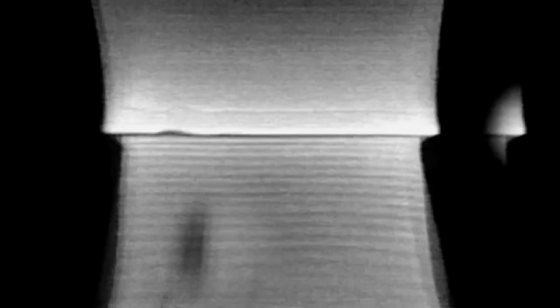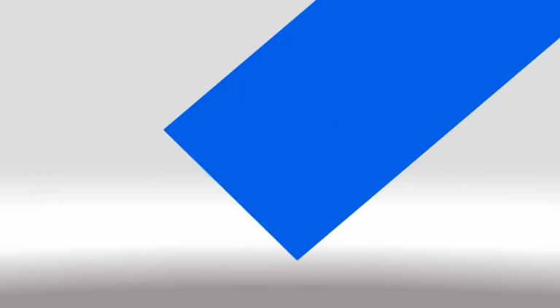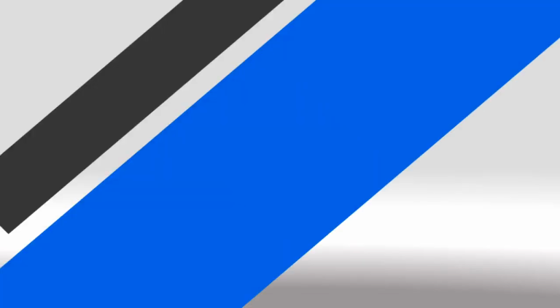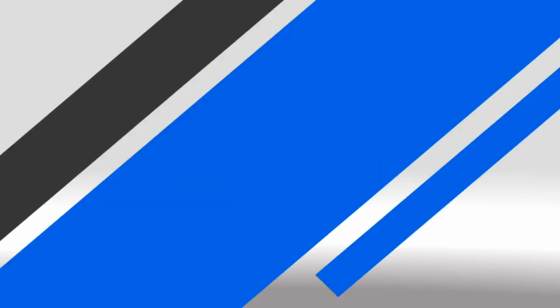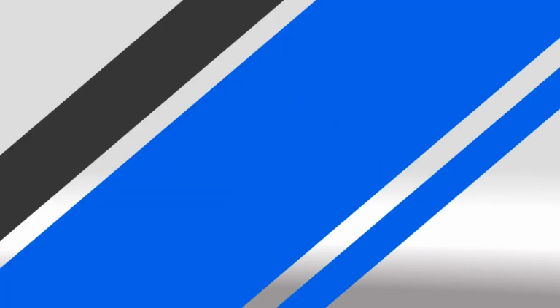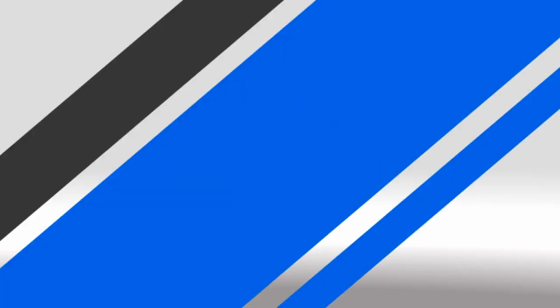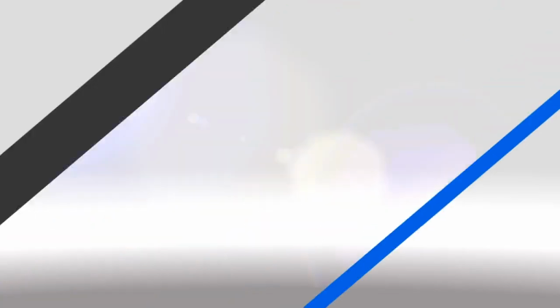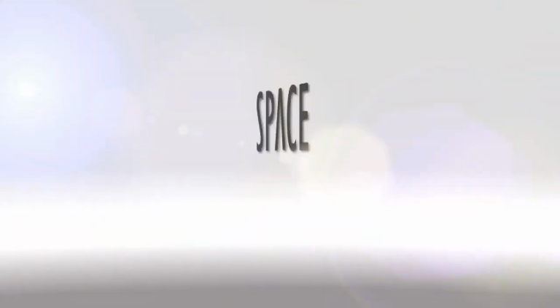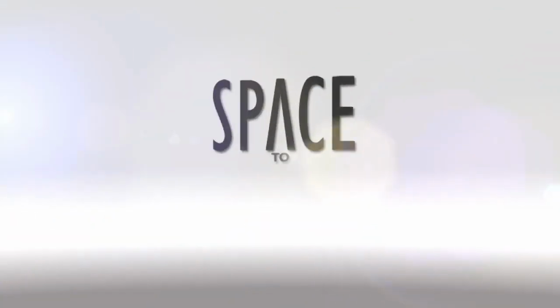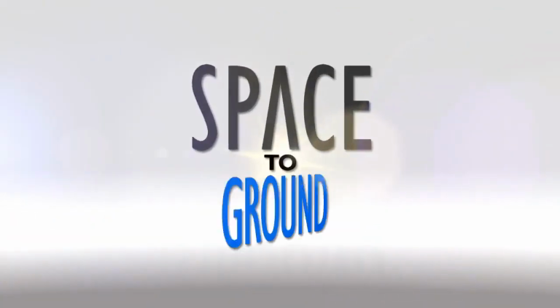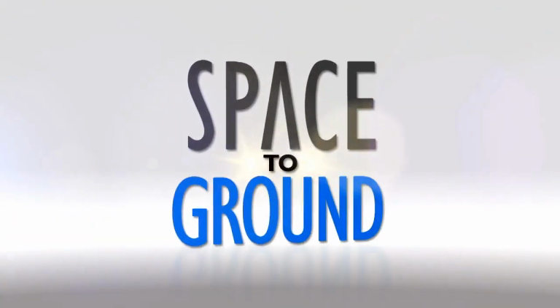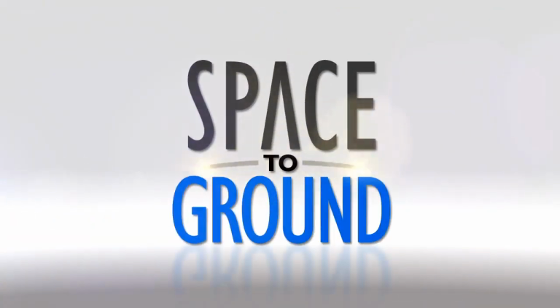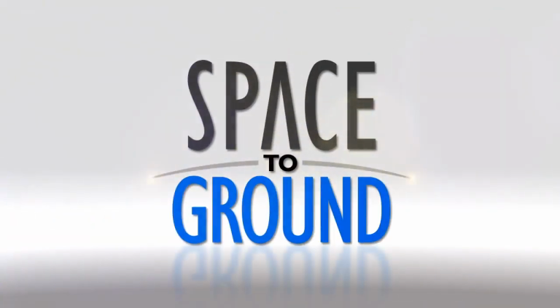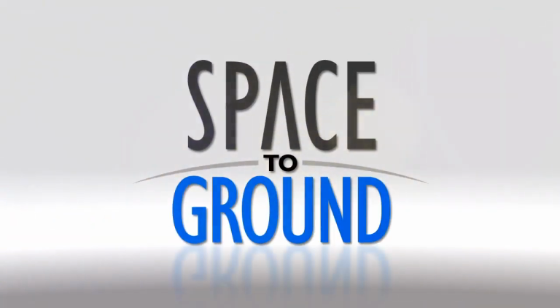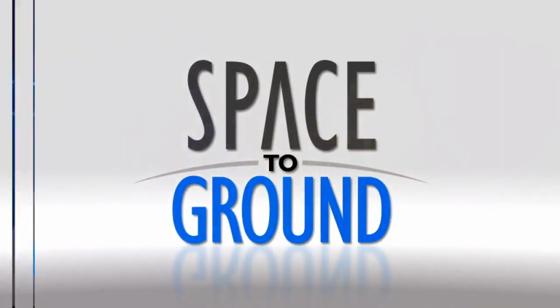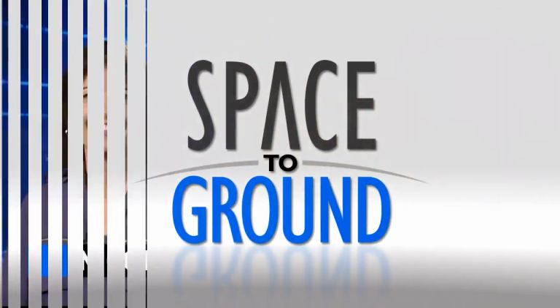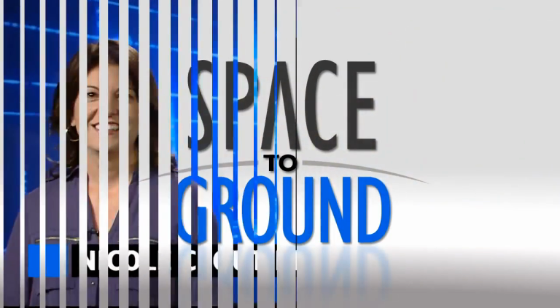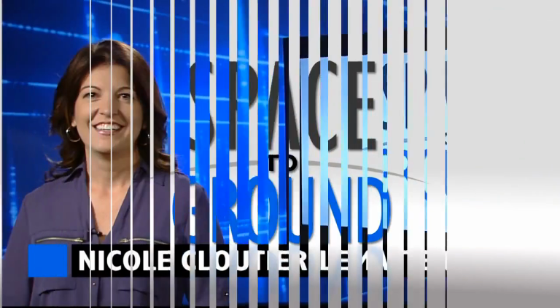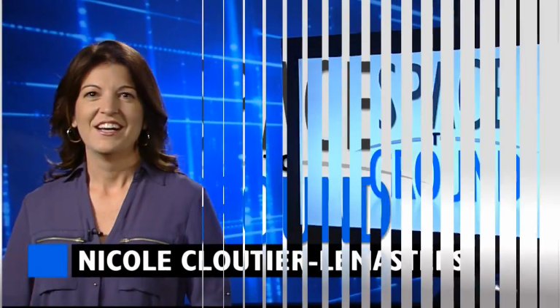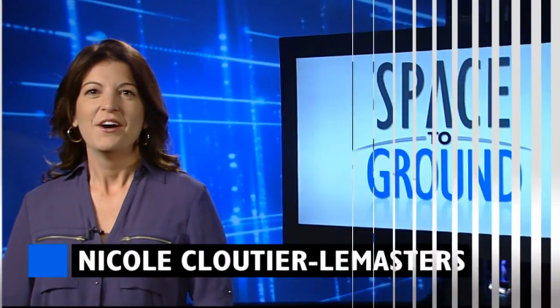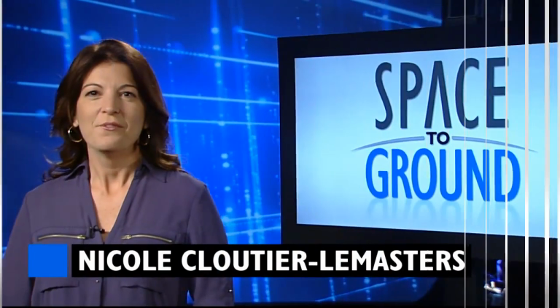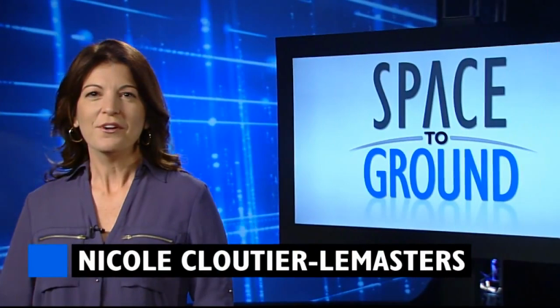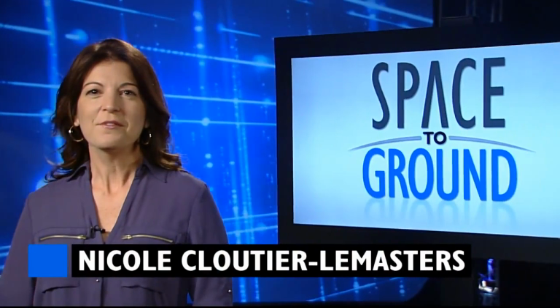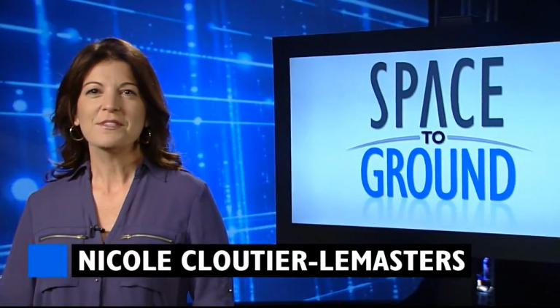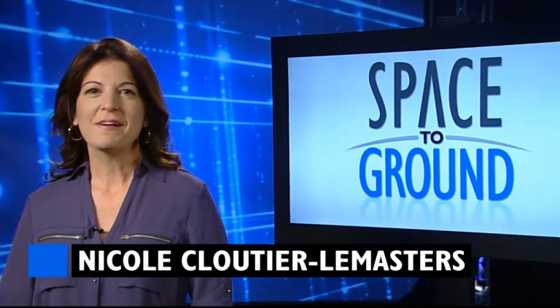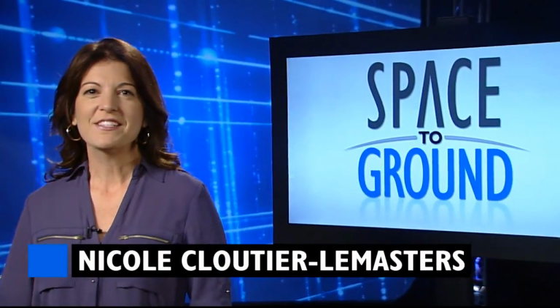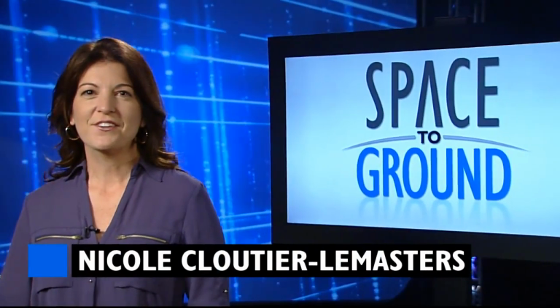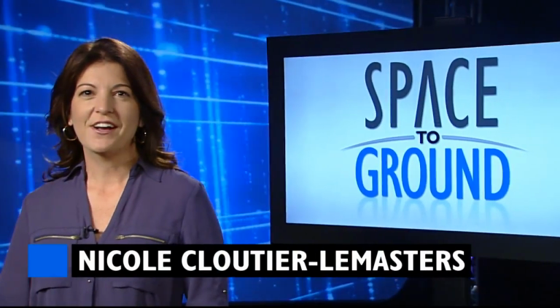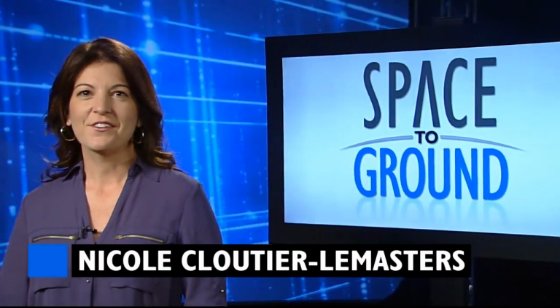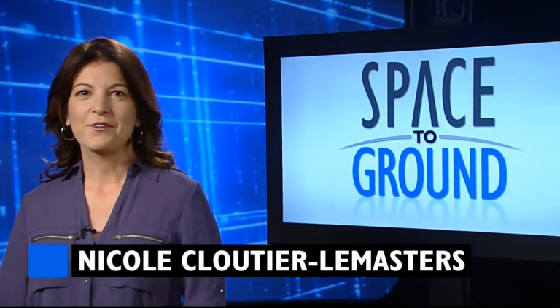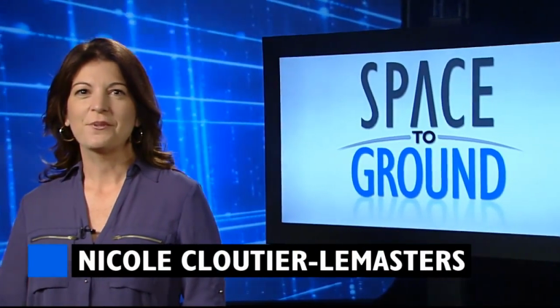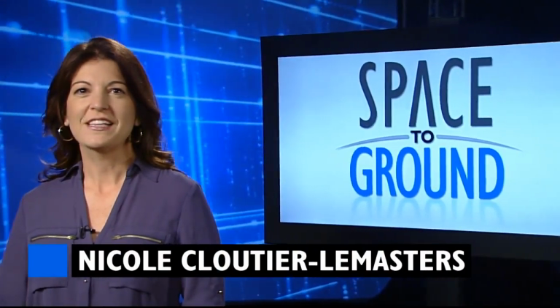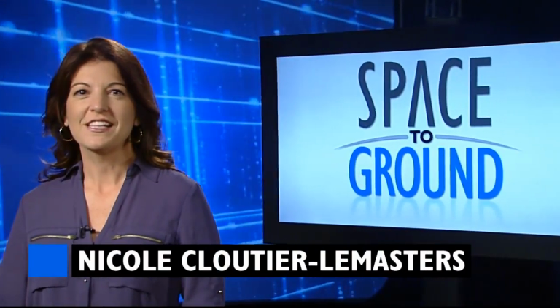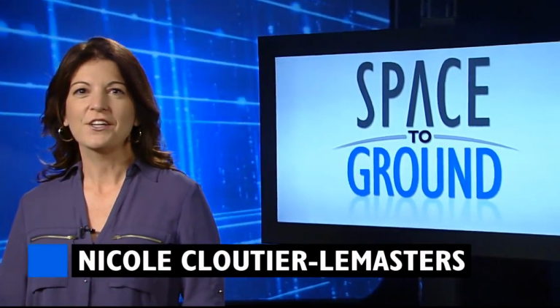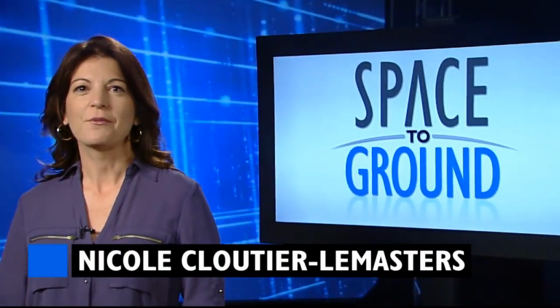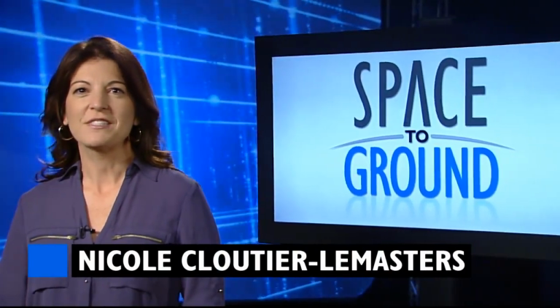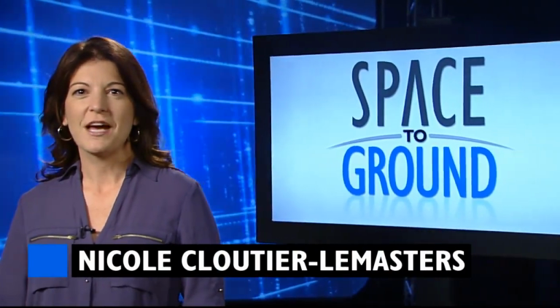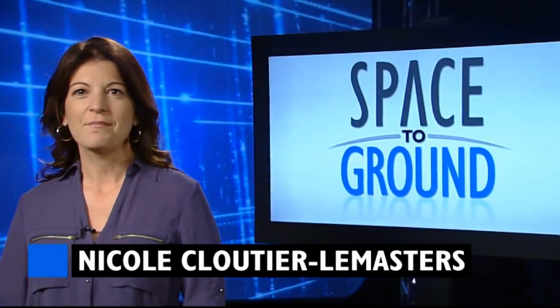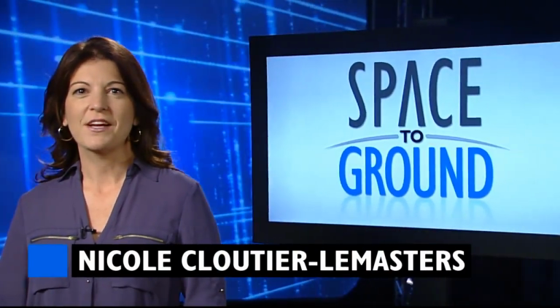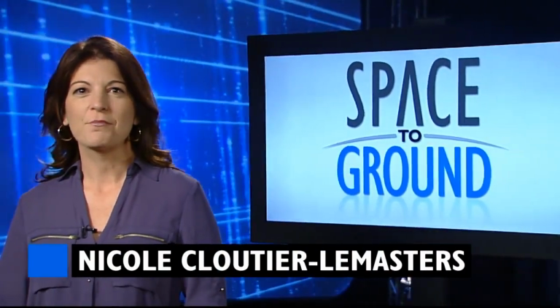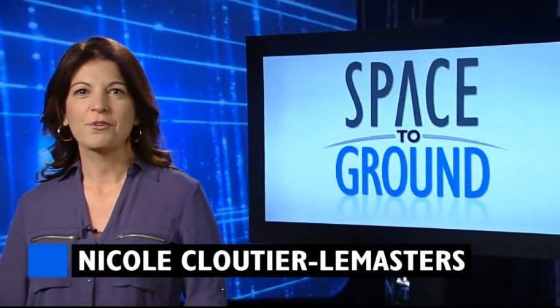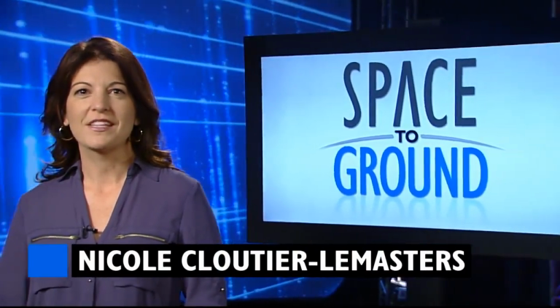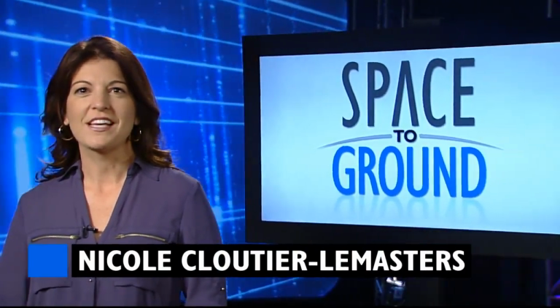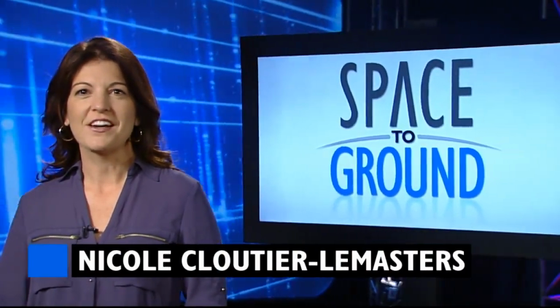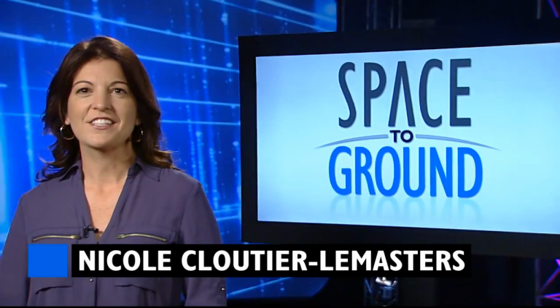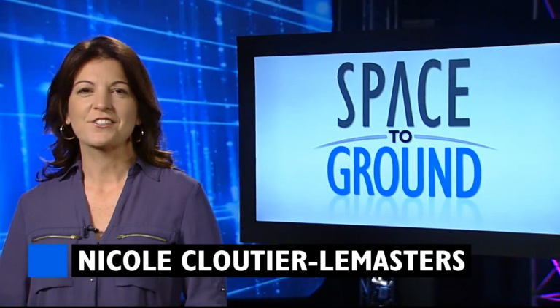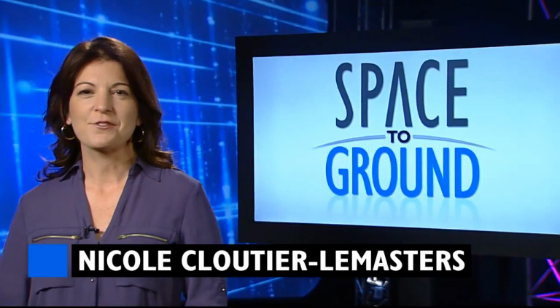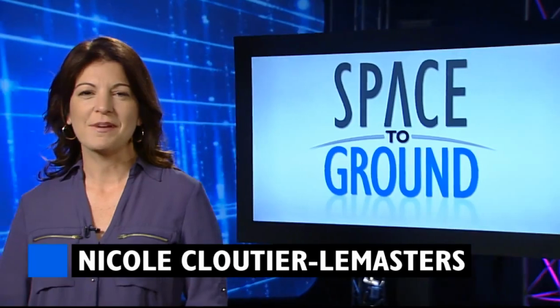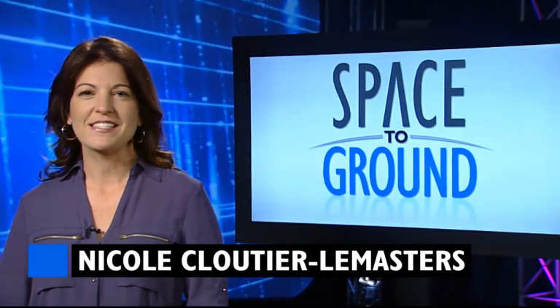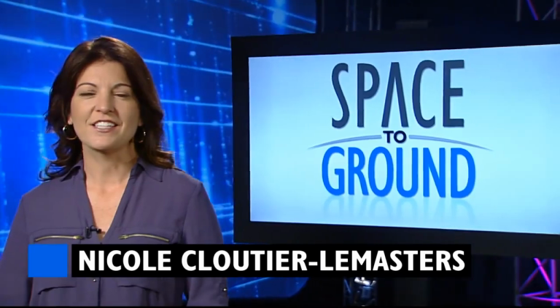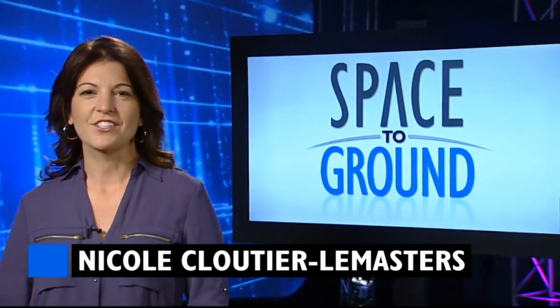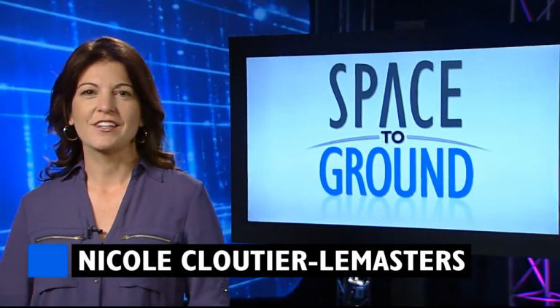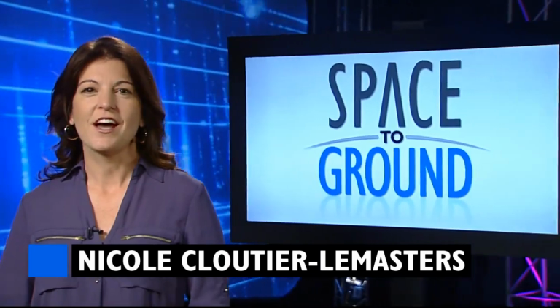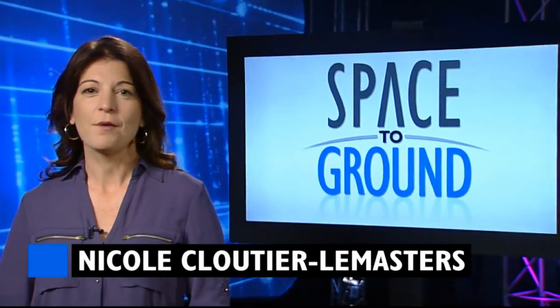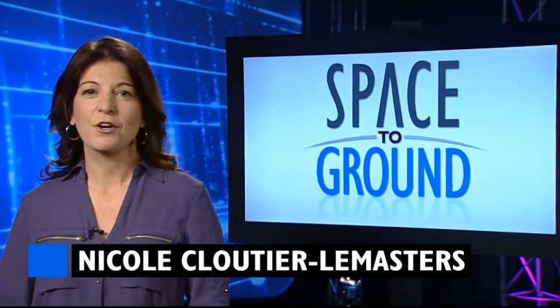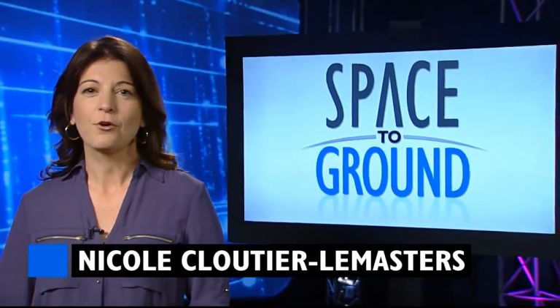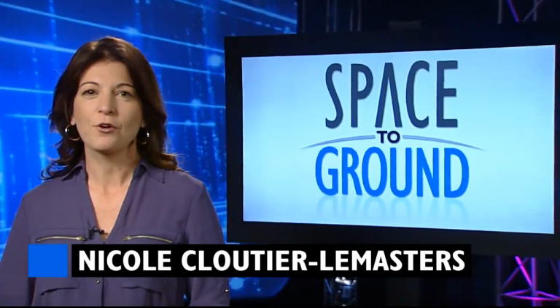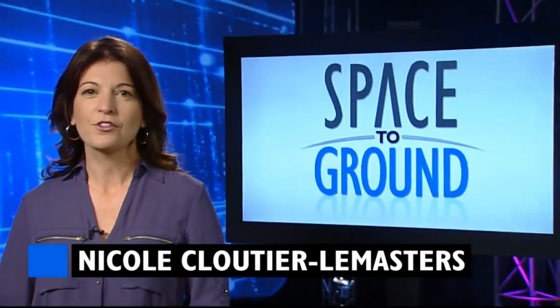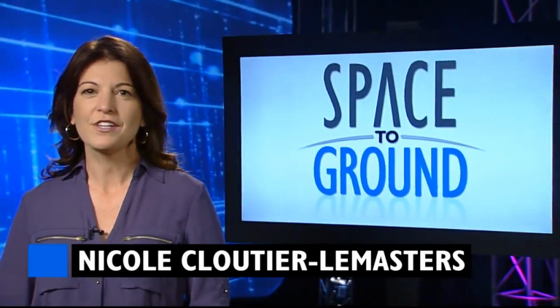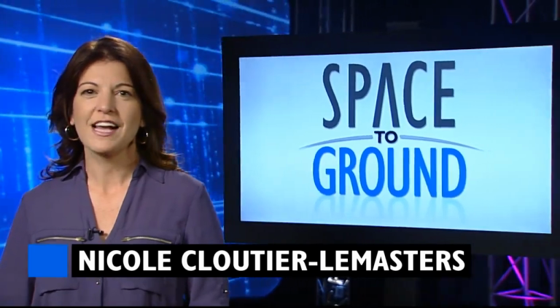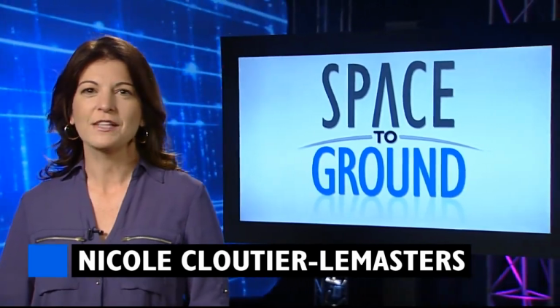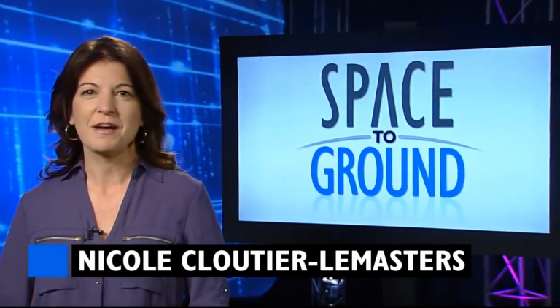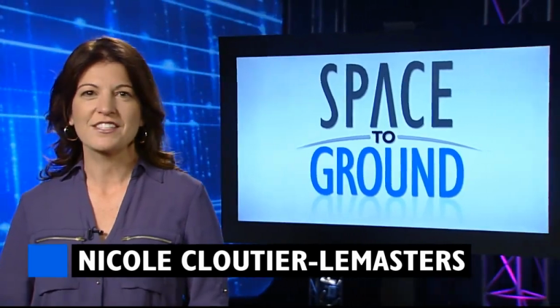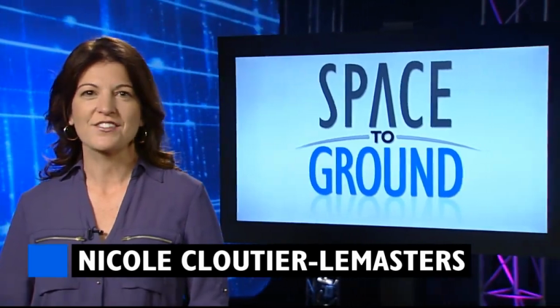Houston Station on Space to Ground. Welcome to Space to Ground, your weekly look at what's happening on board the International Space Station. I'm Nicole Kludiela-Masters.